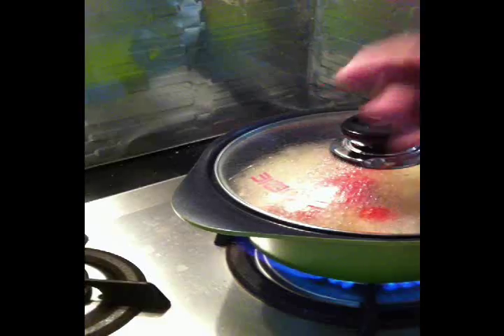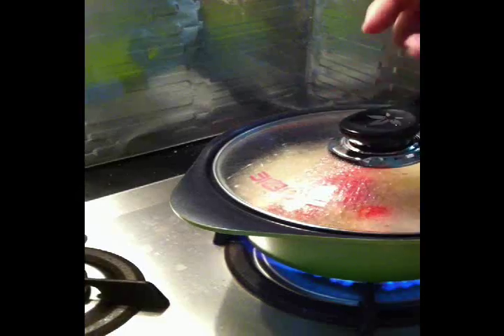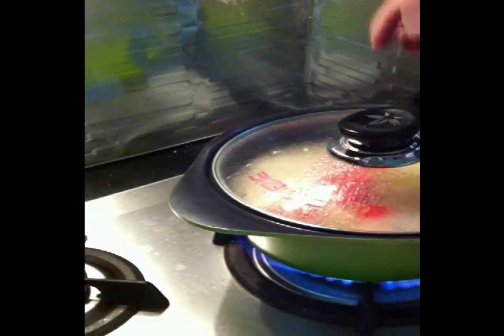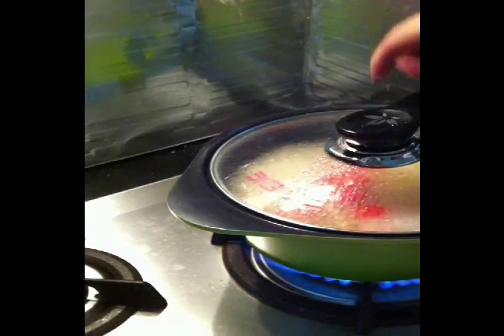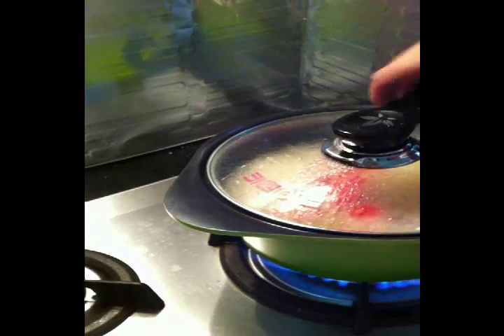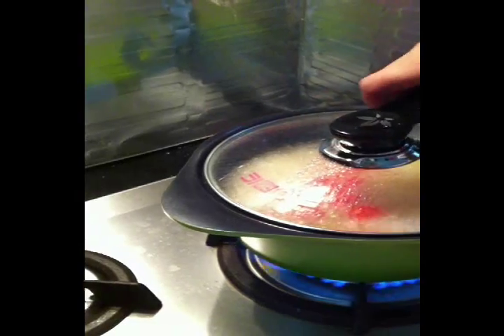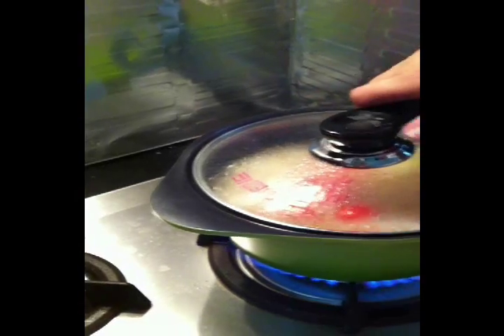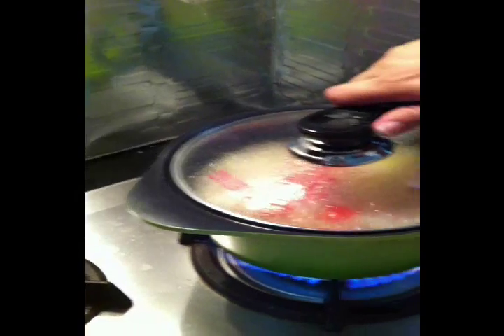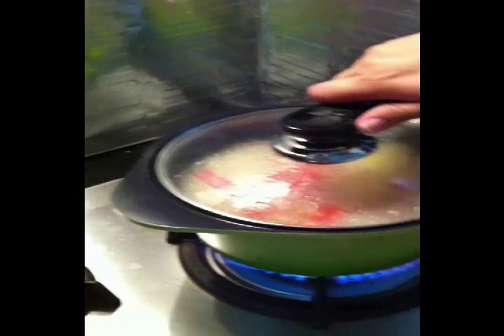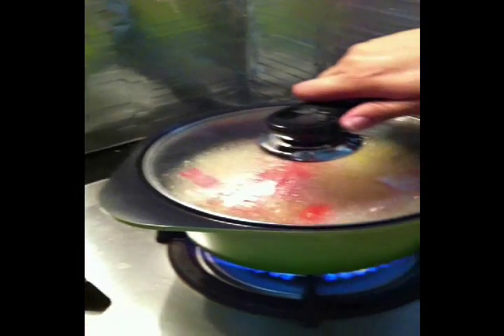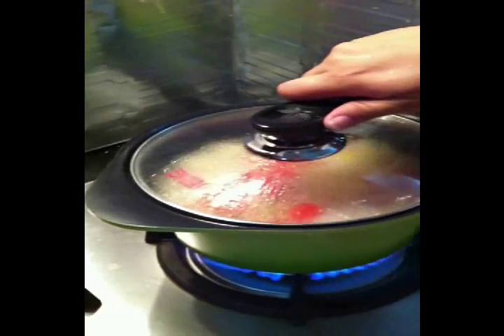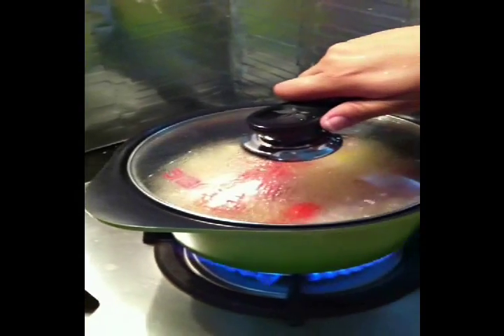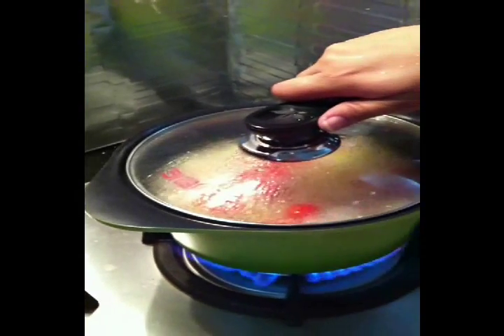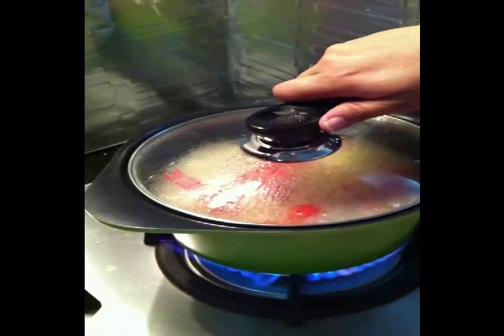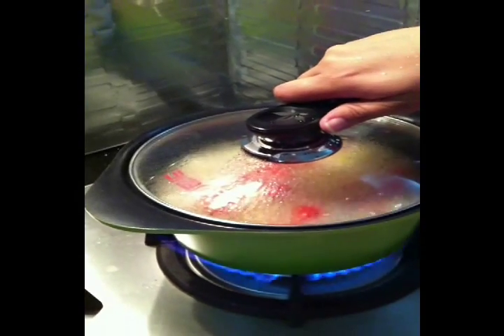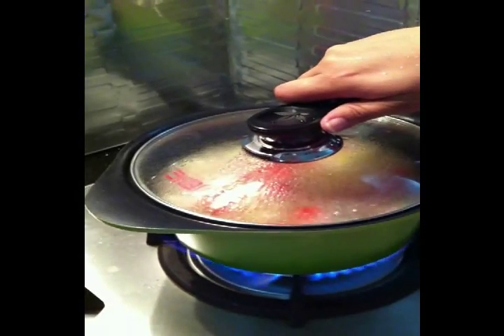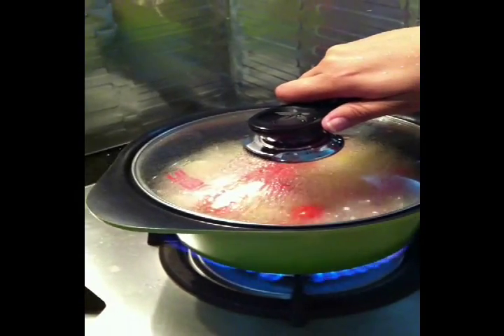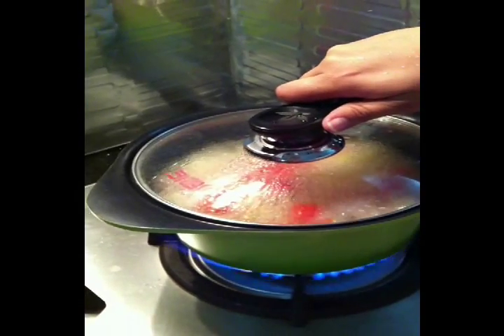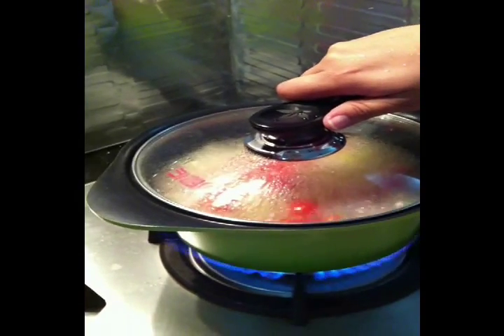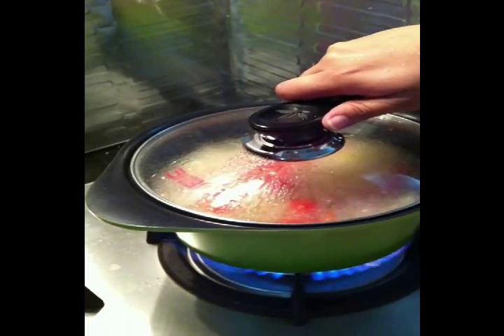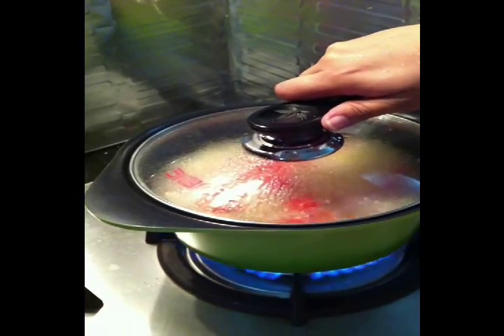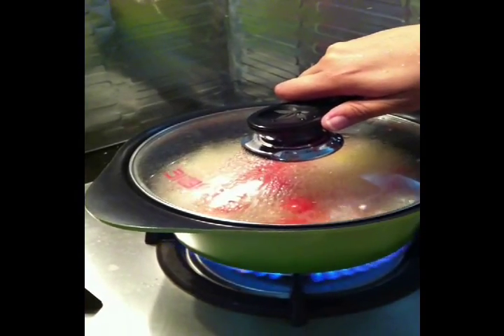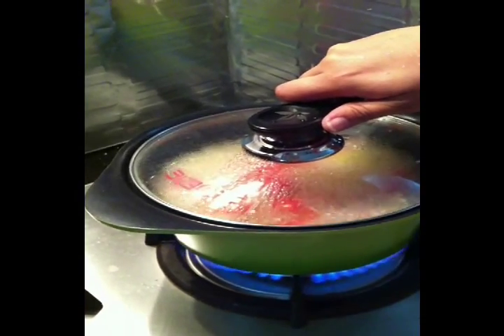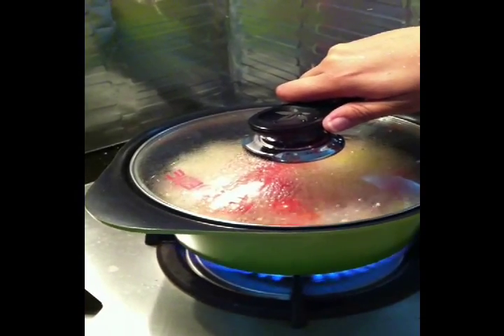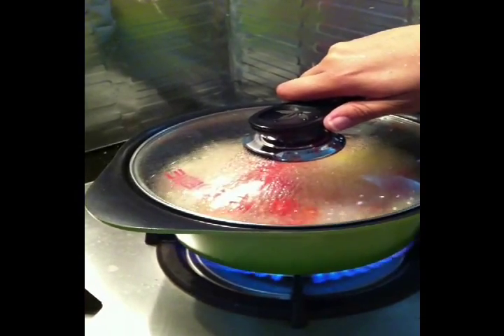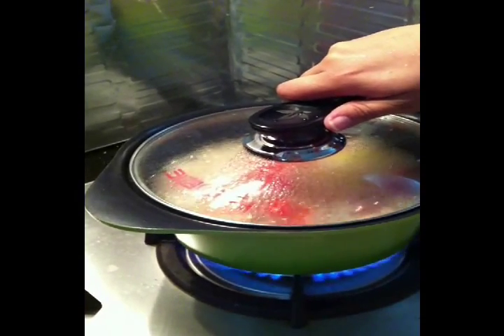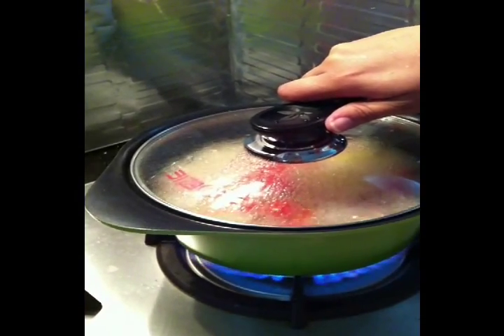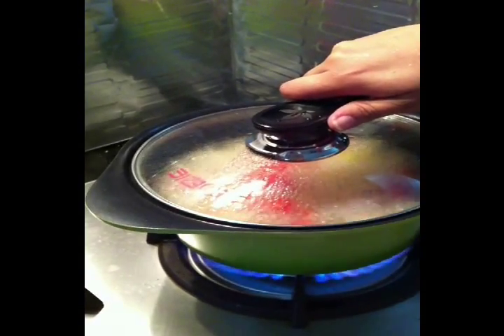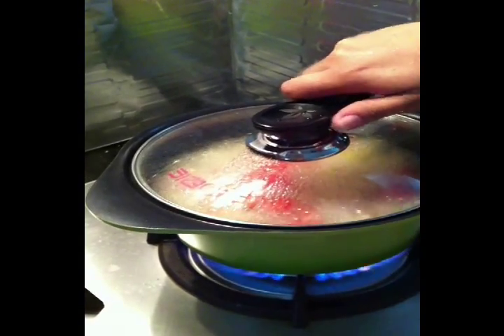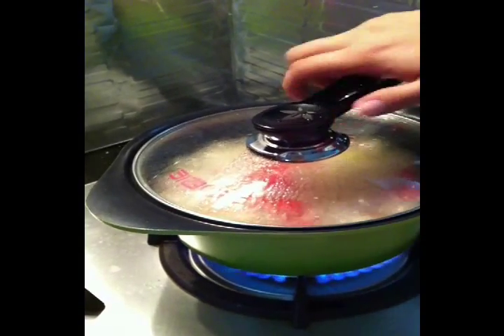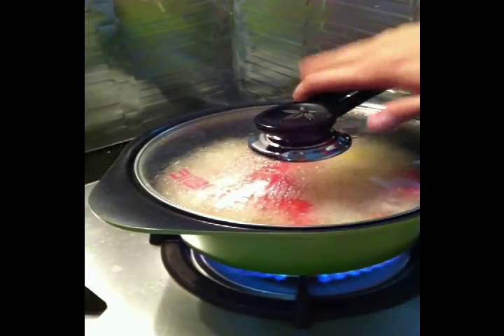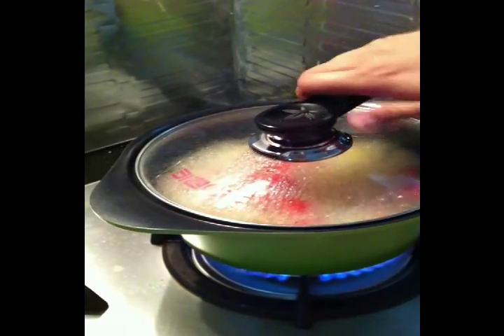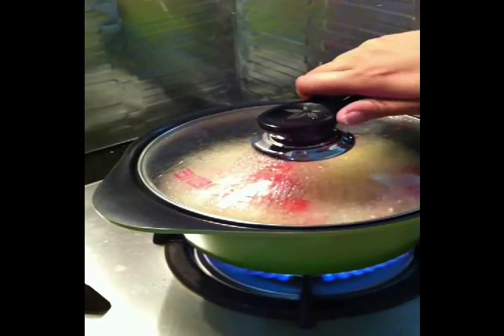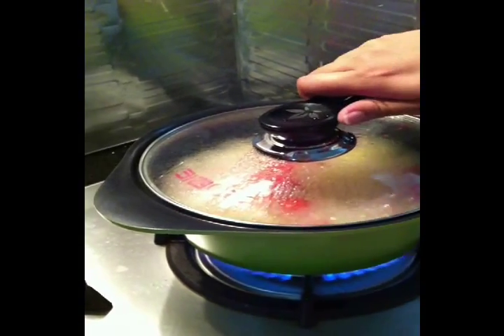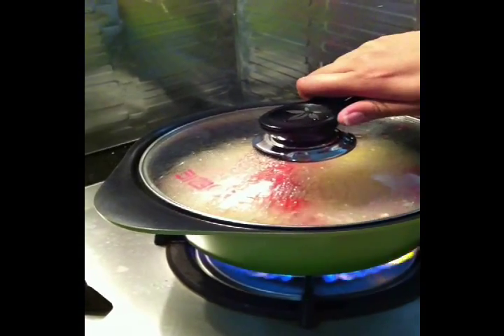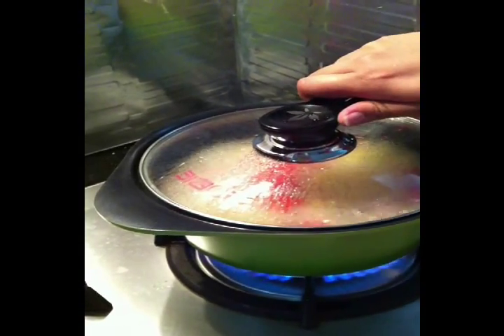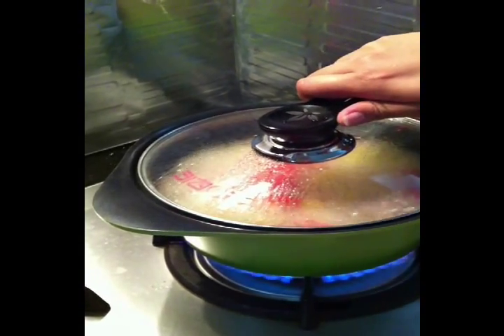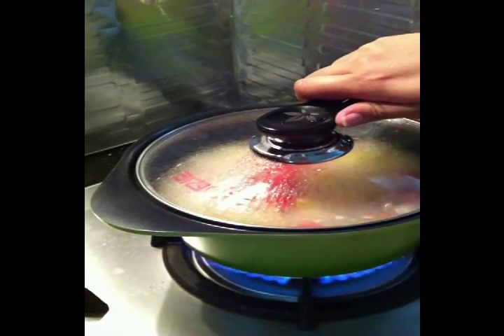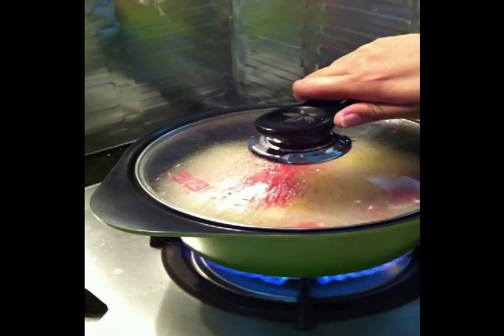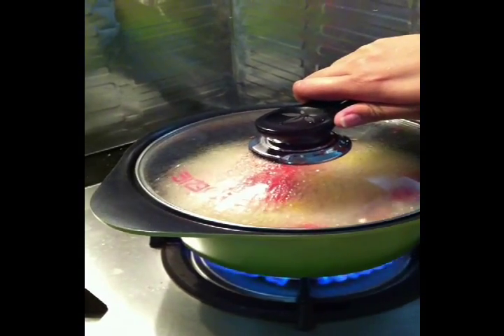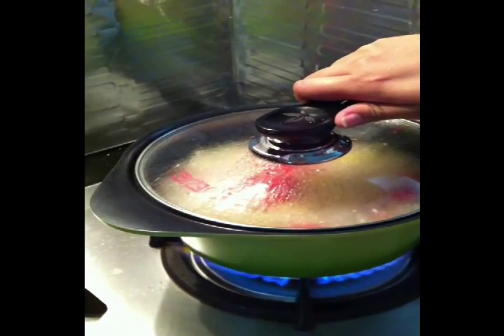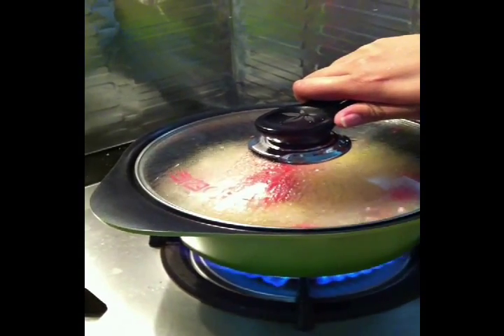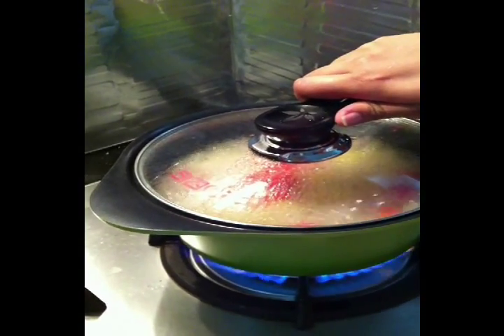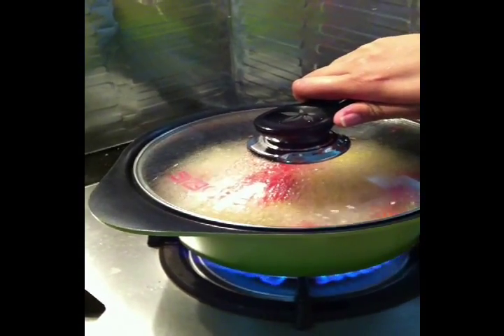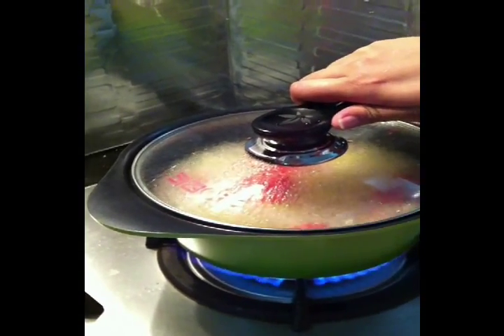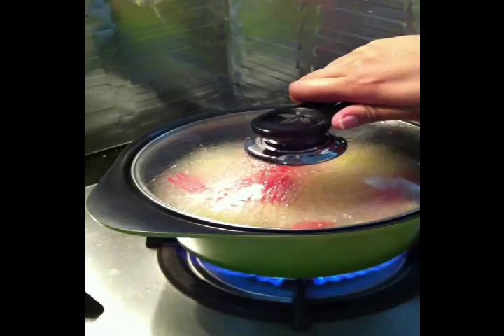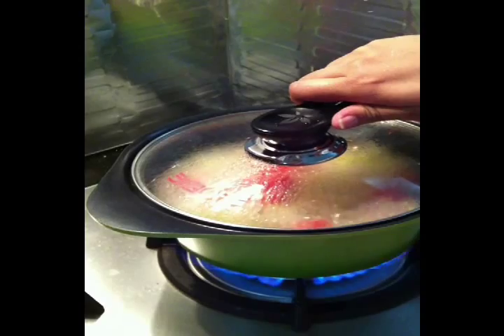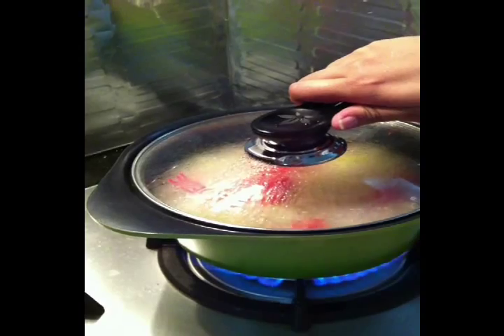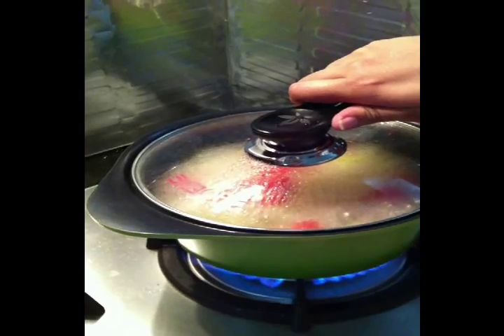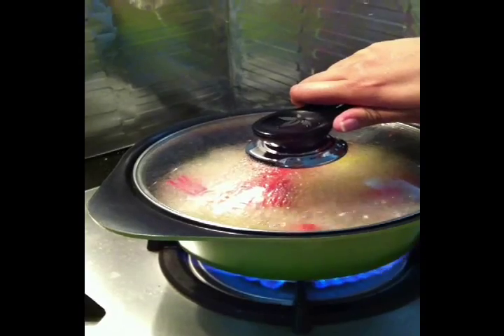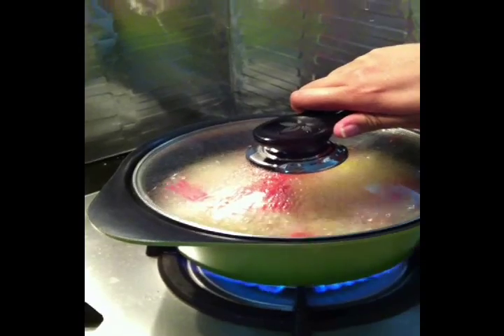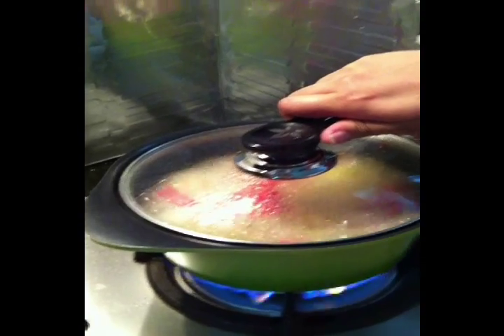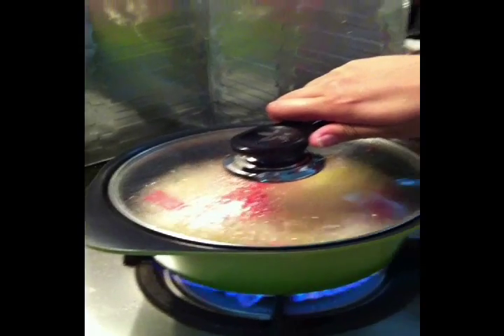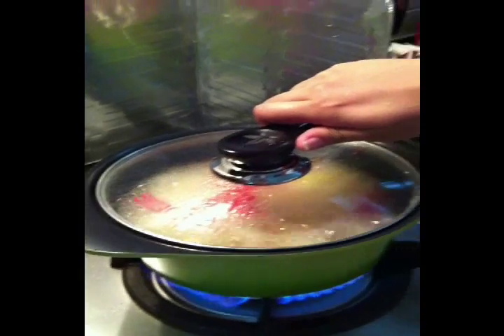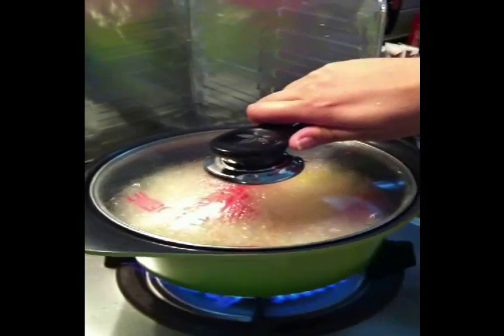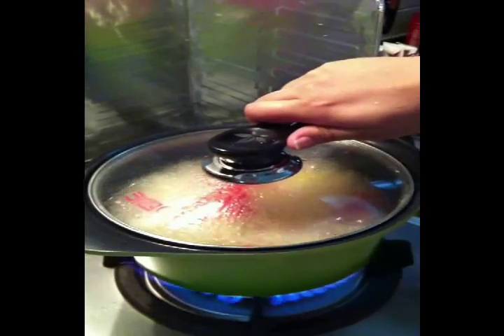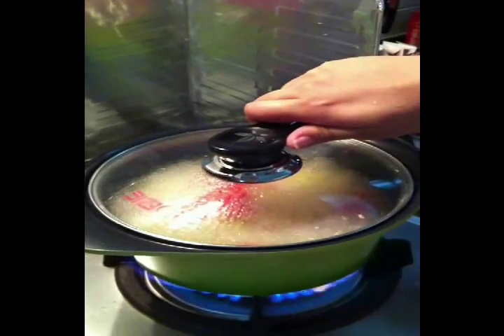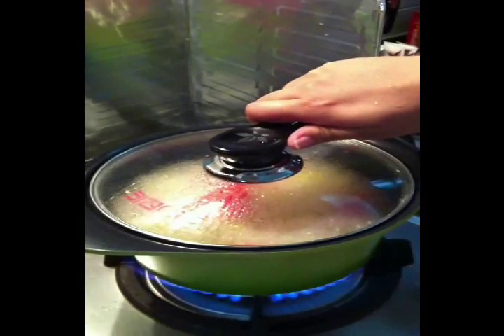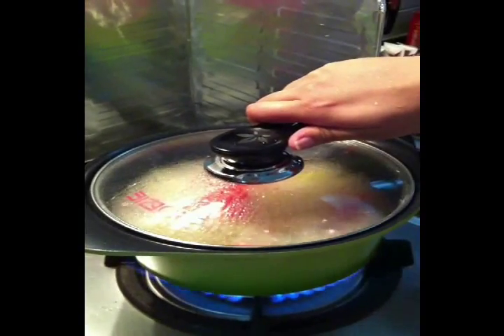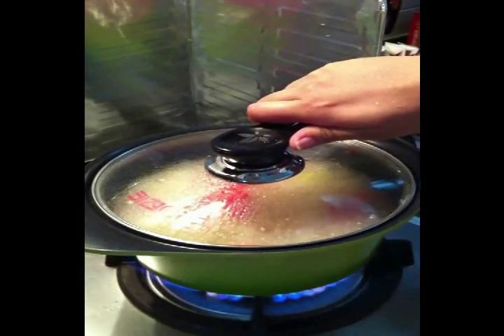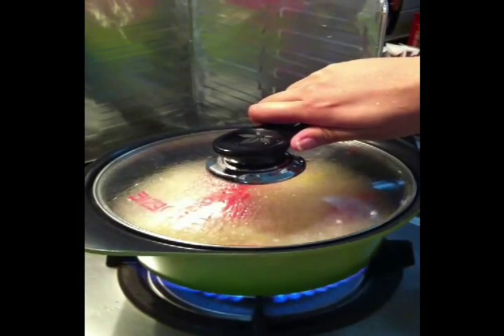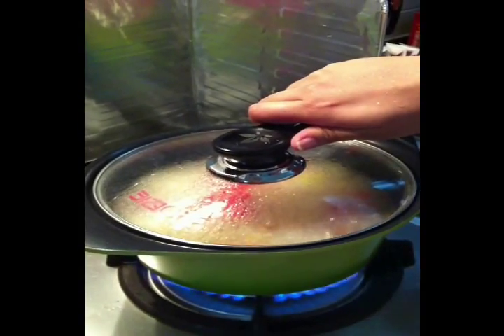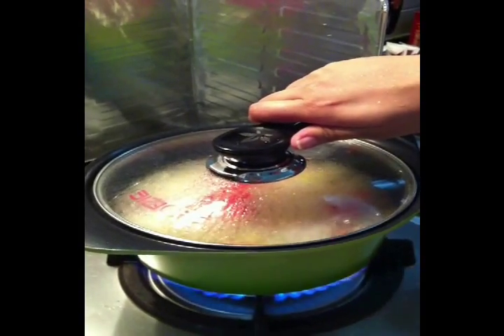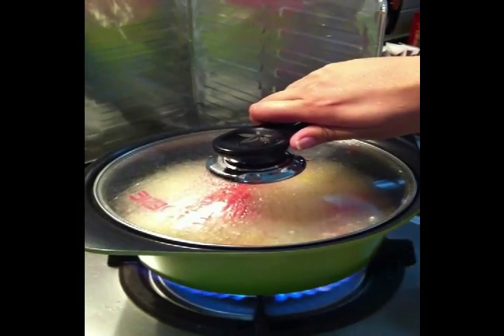So when you hold the handle, there's actually no more heat coming out. See, I can touch it for so long. With a traditional one, you can't do that at all.